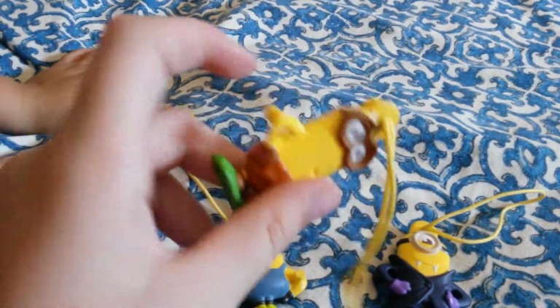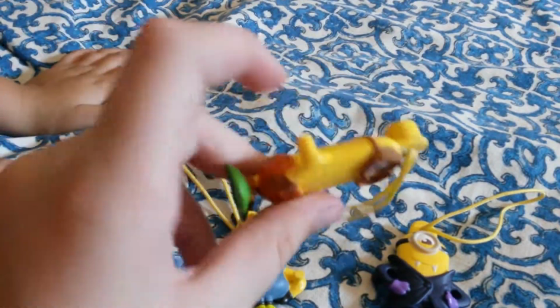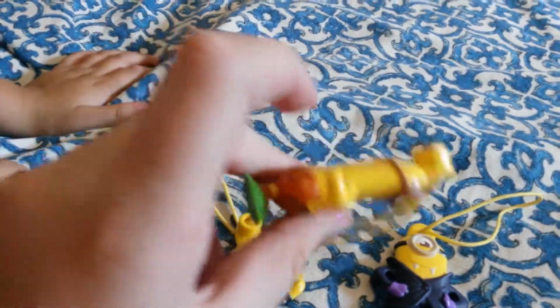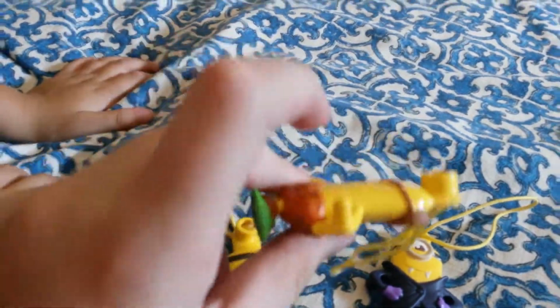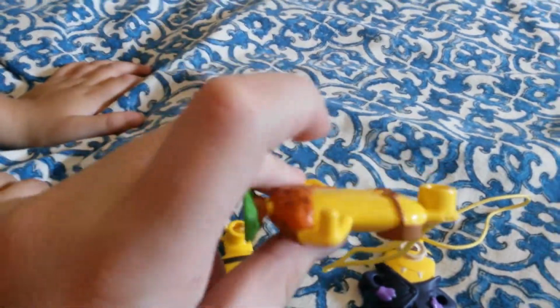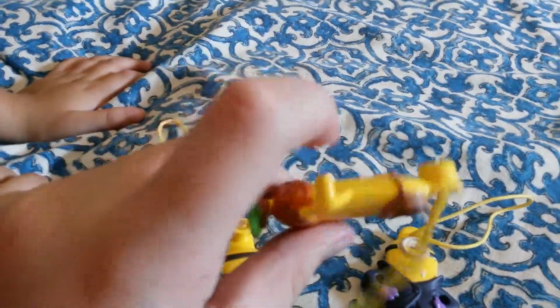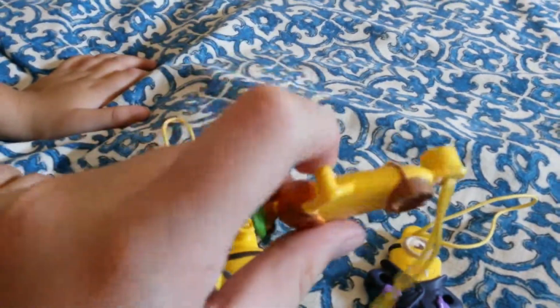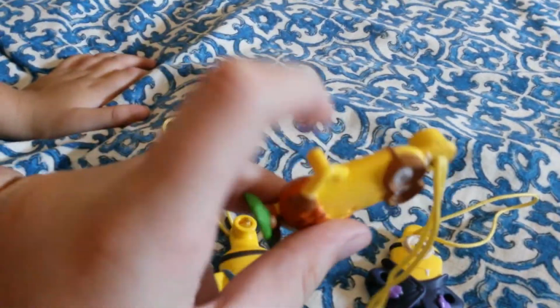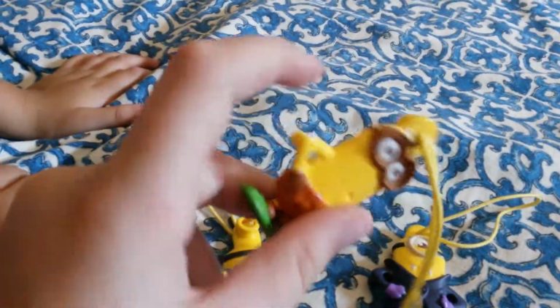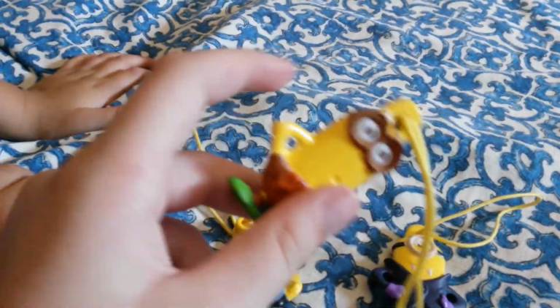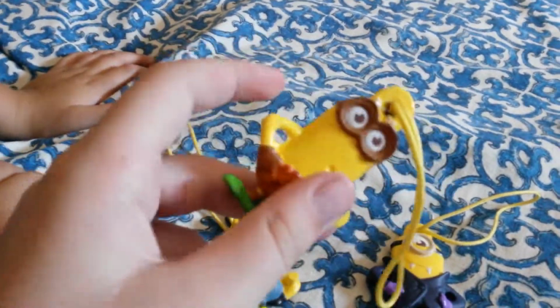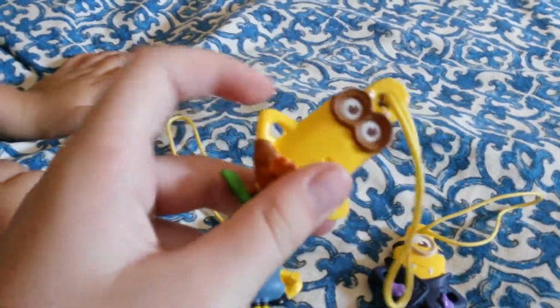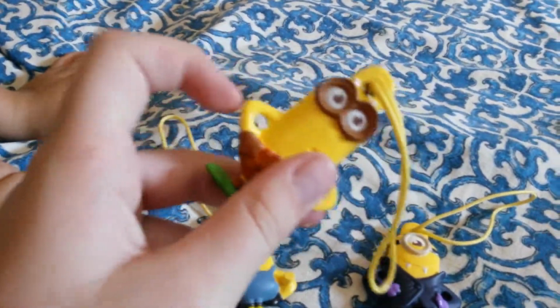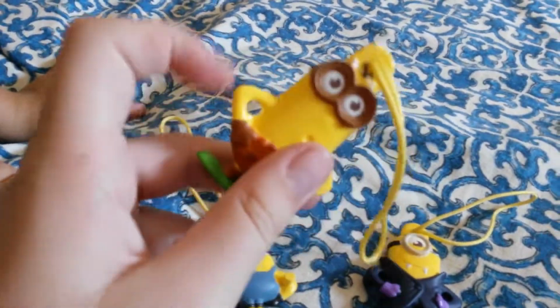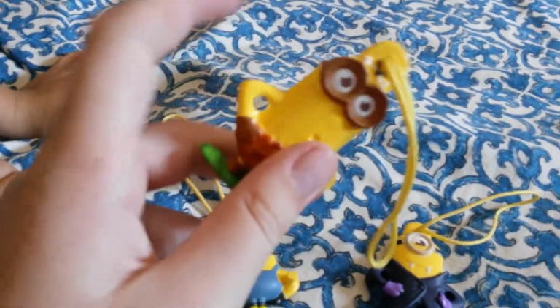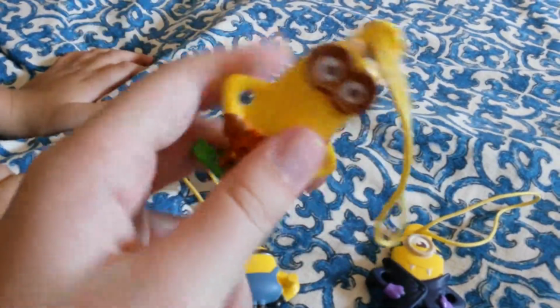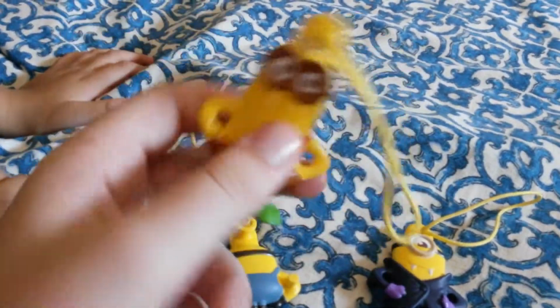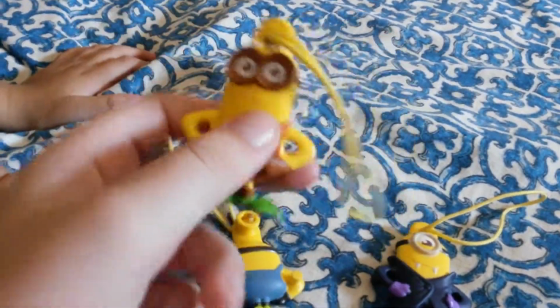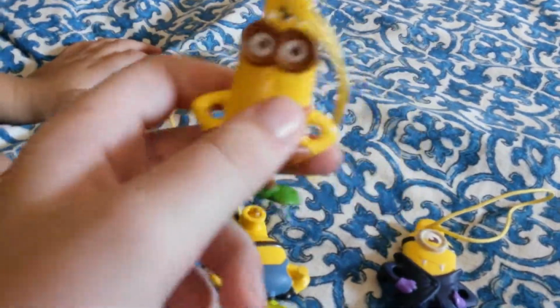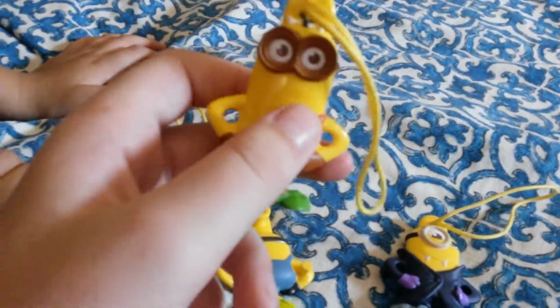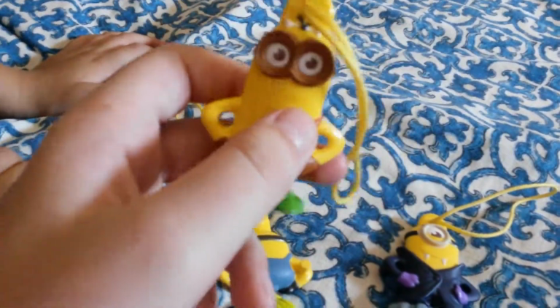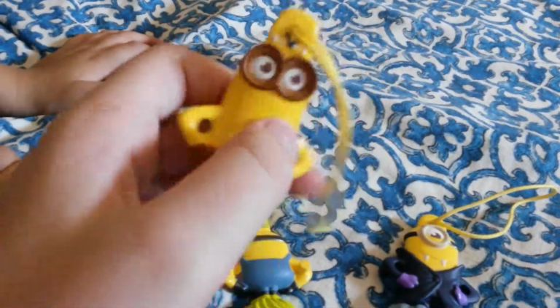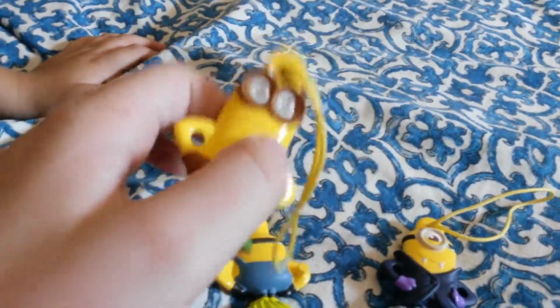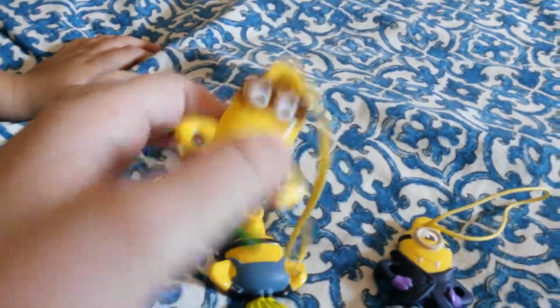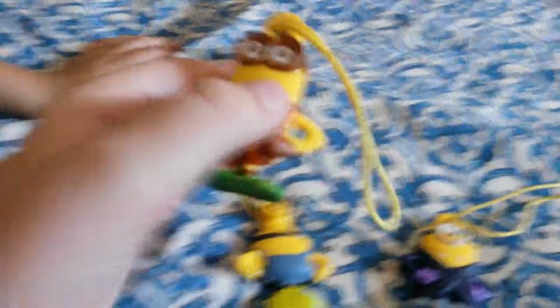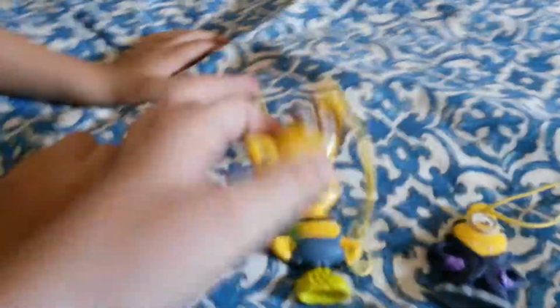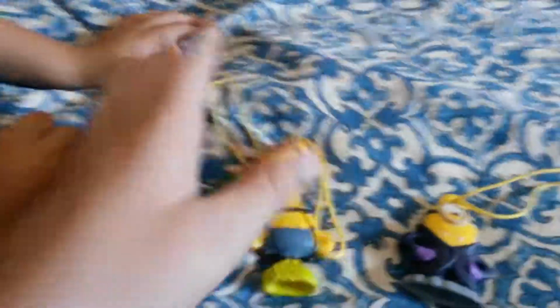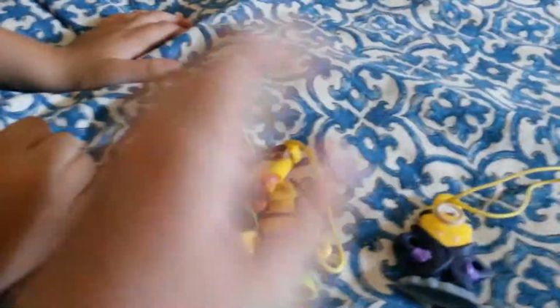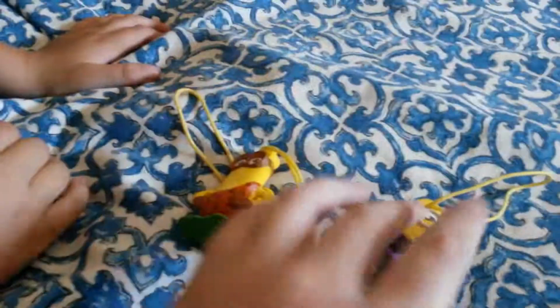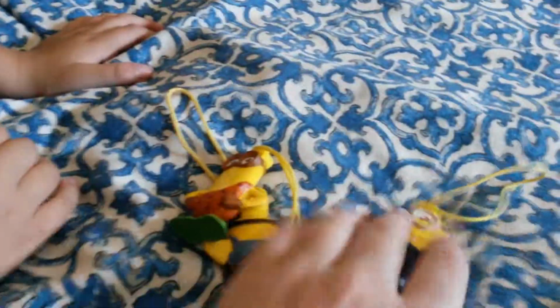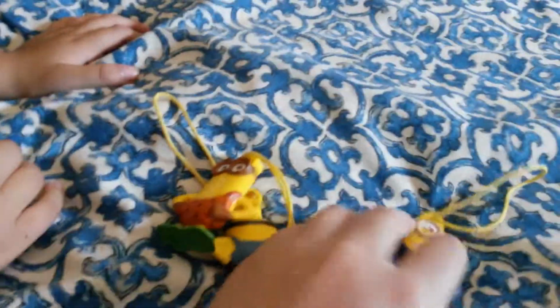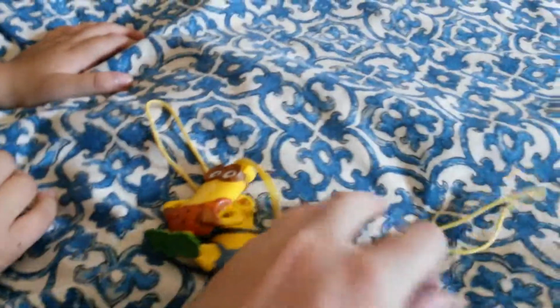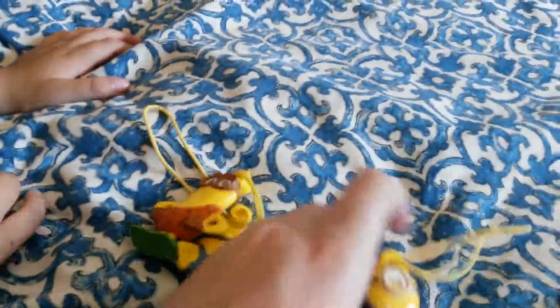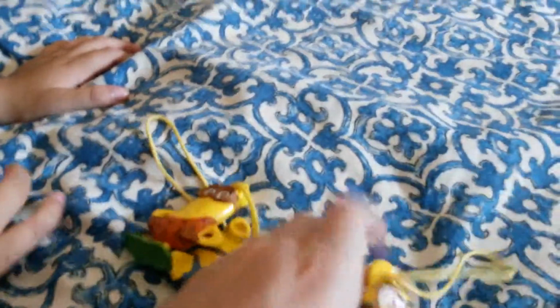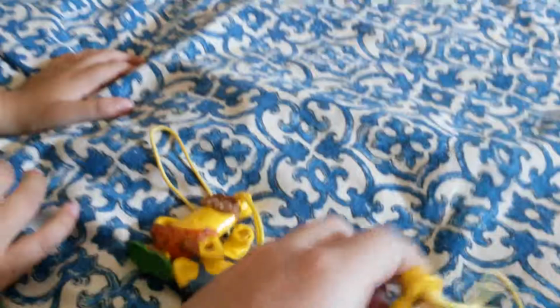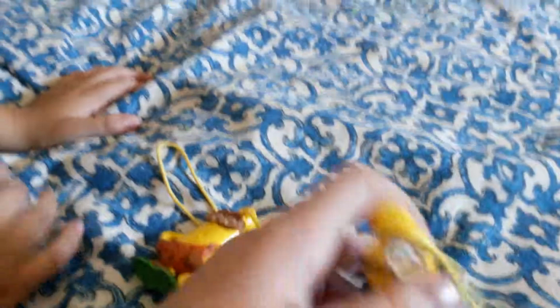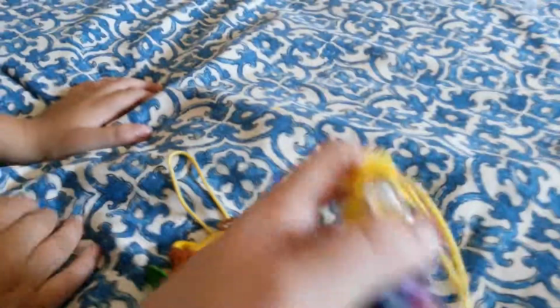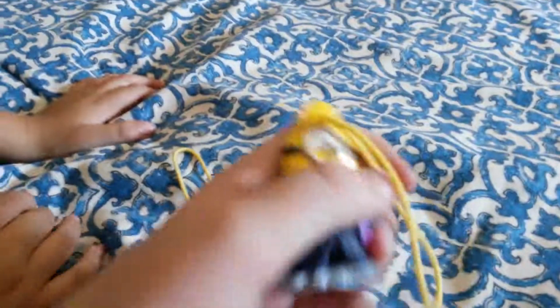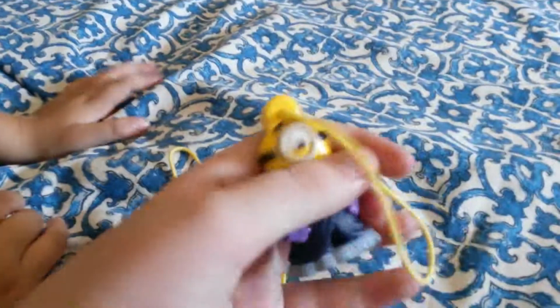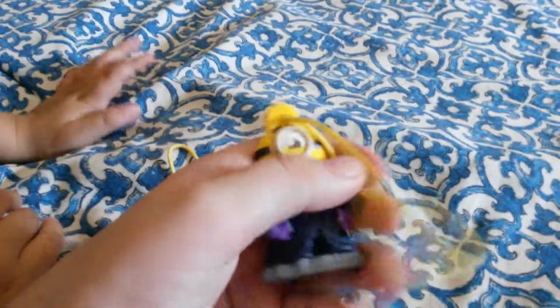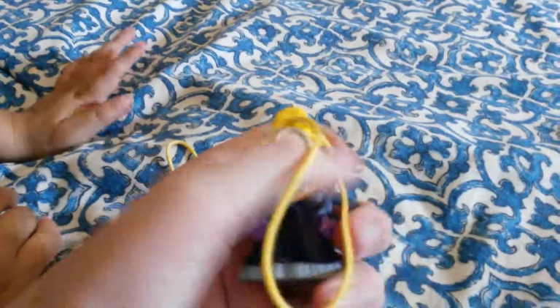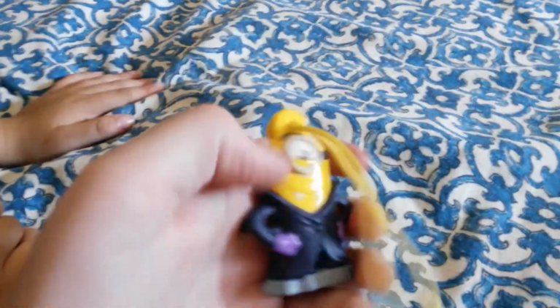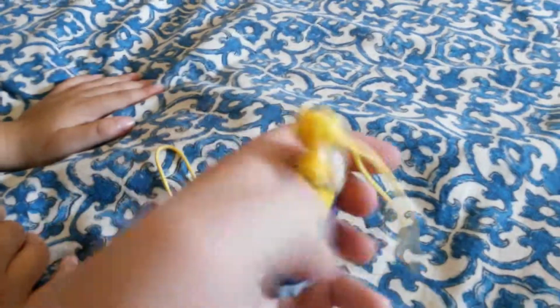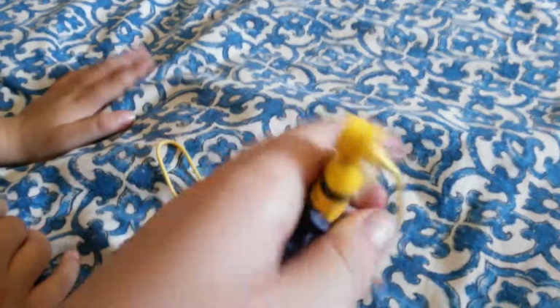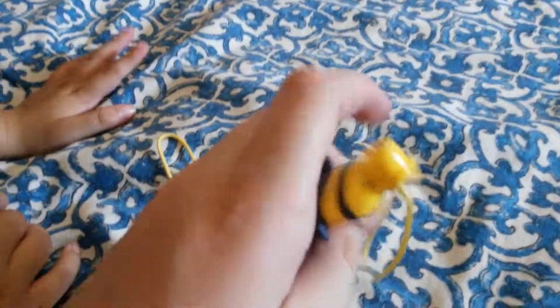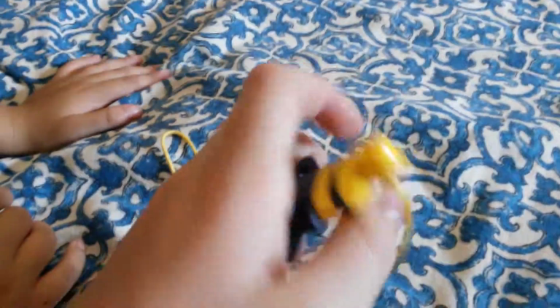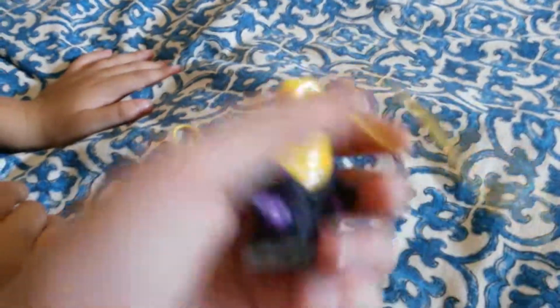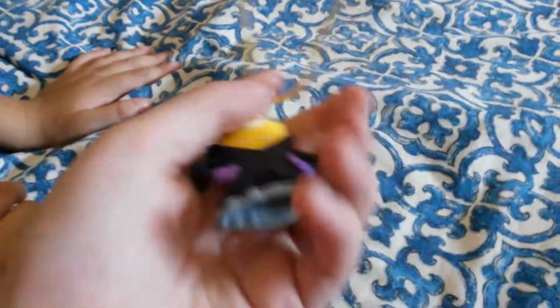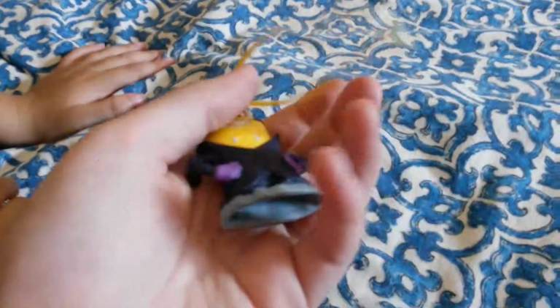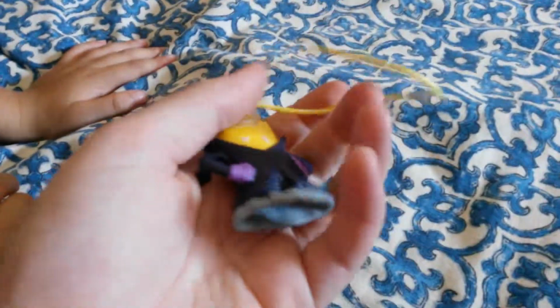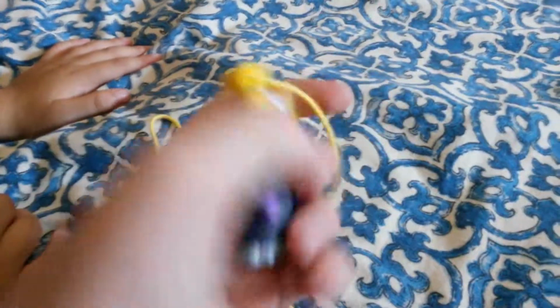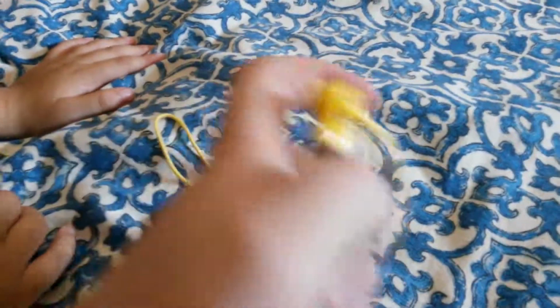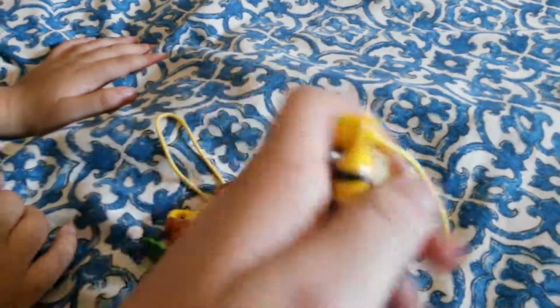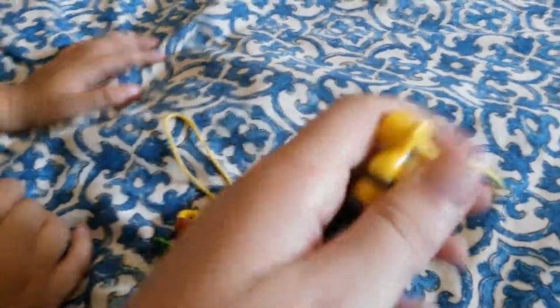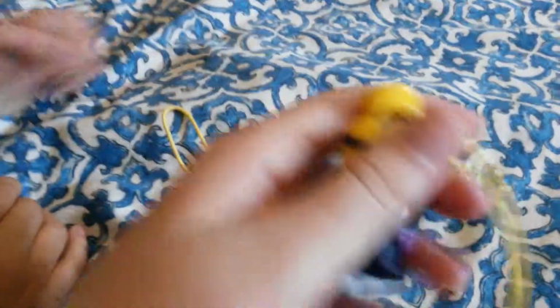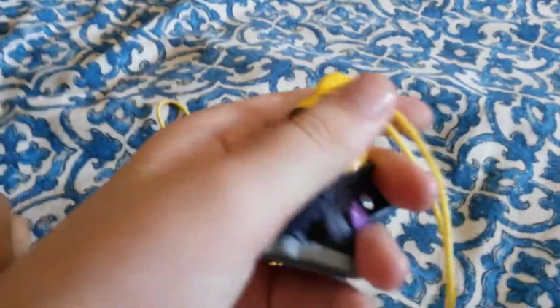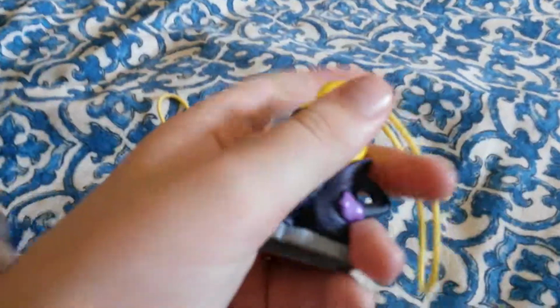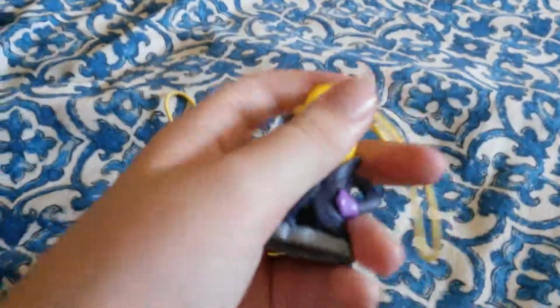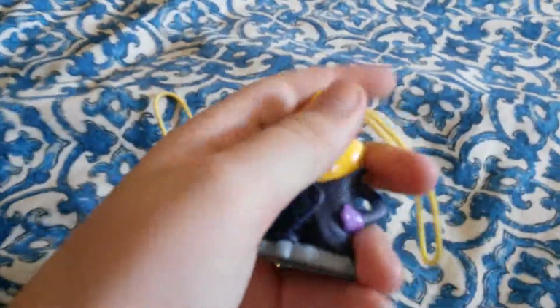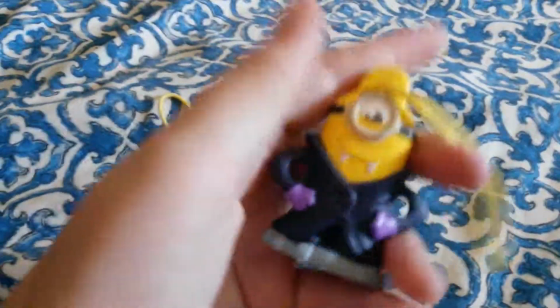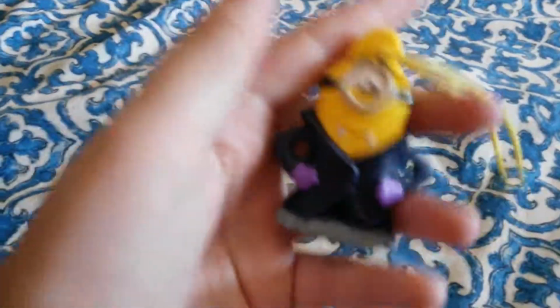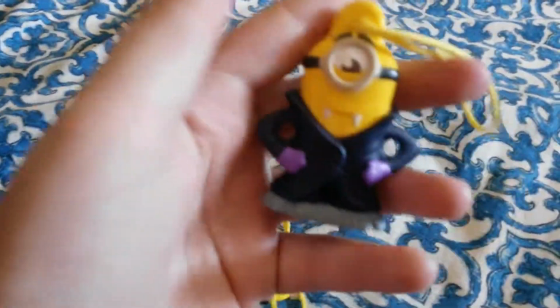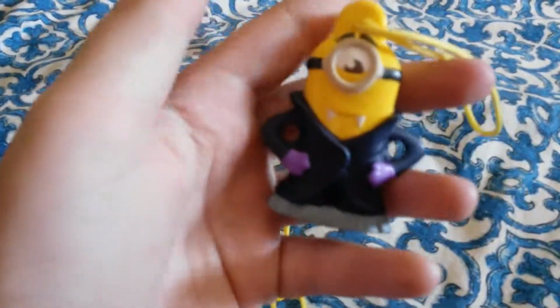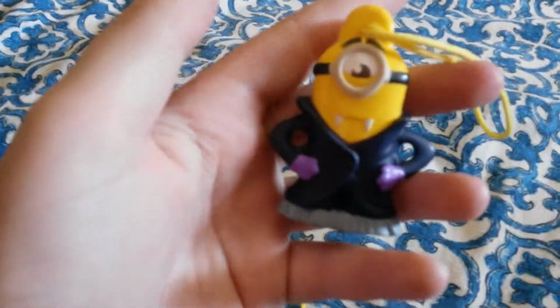He also has the little peg. They're all keychains, I should say too.